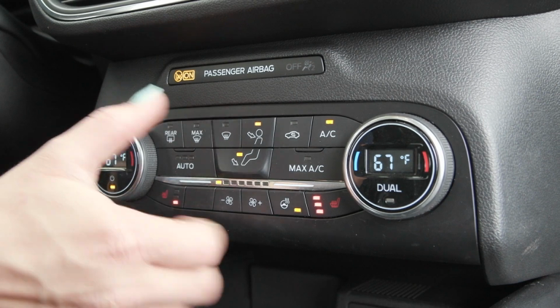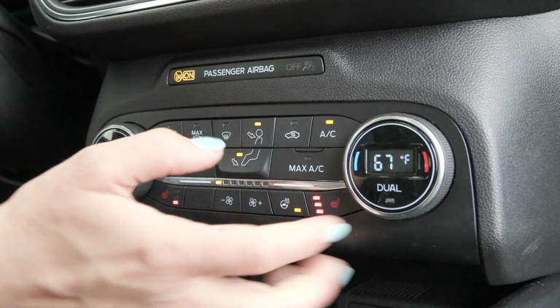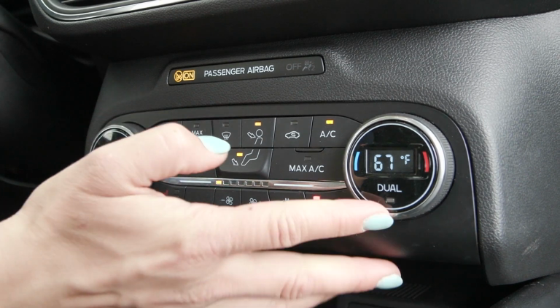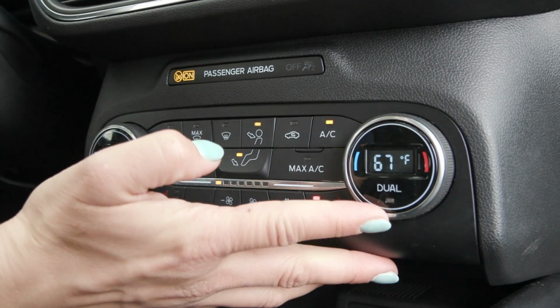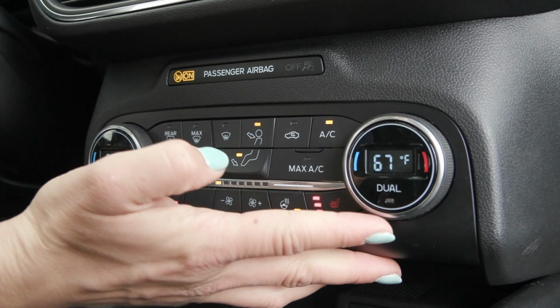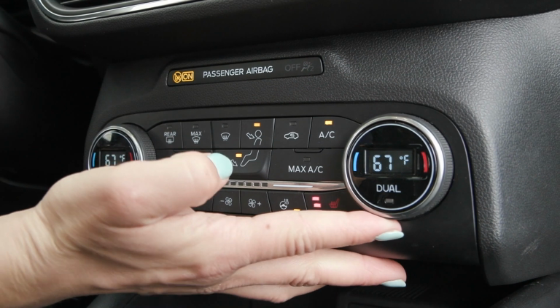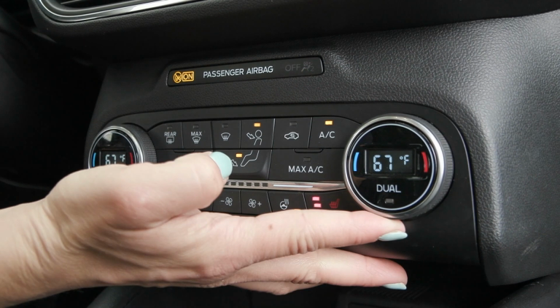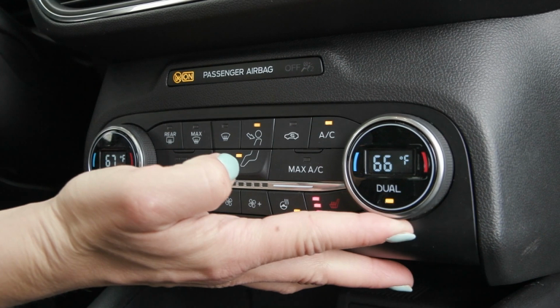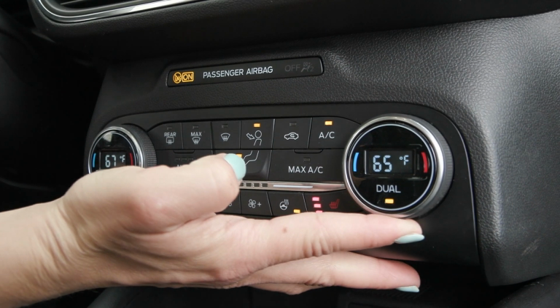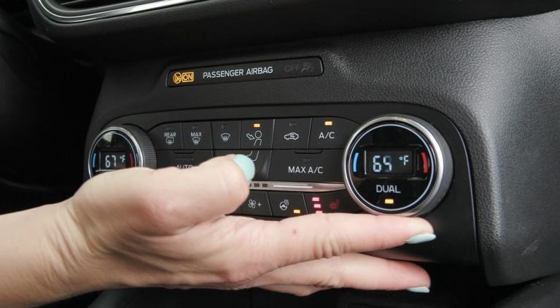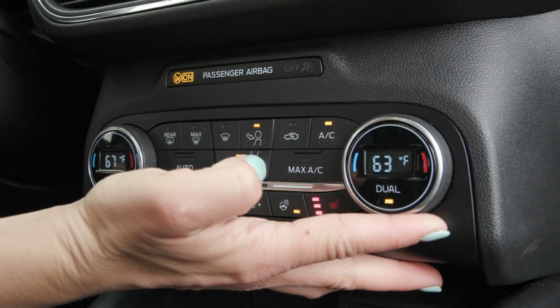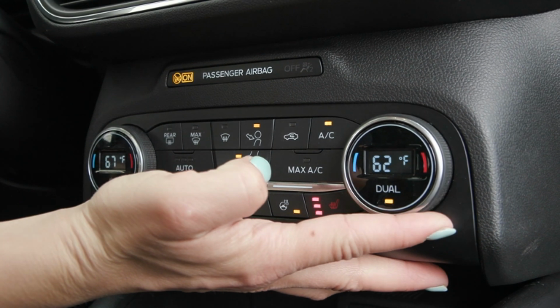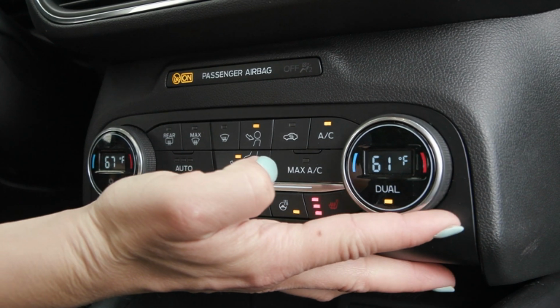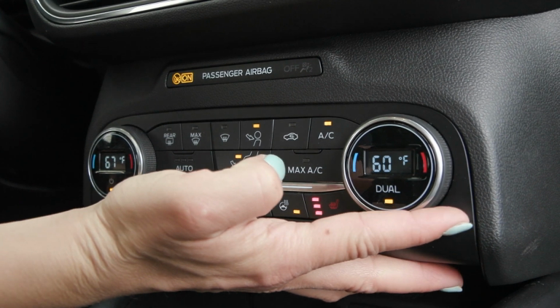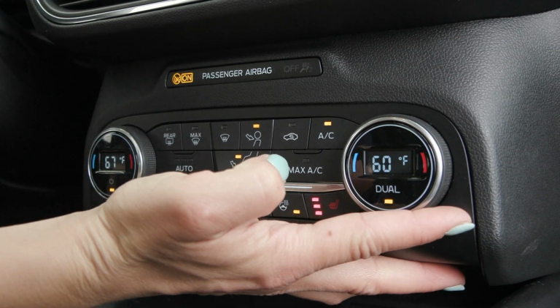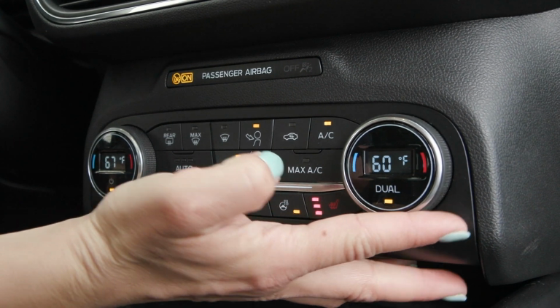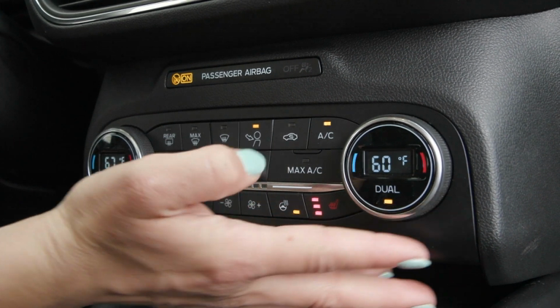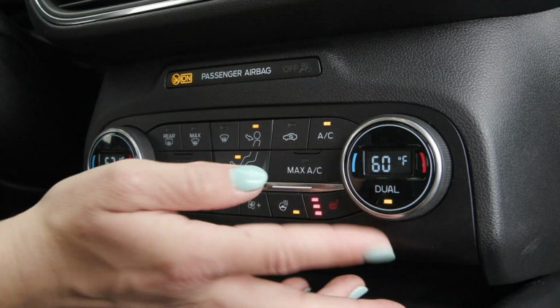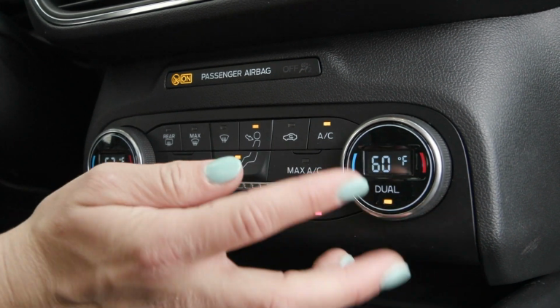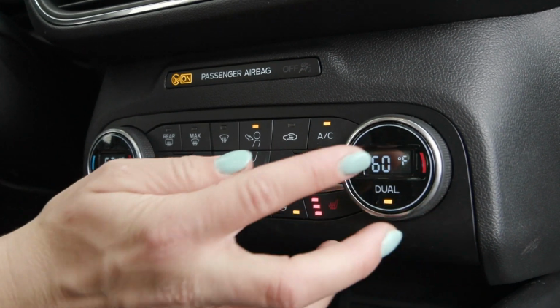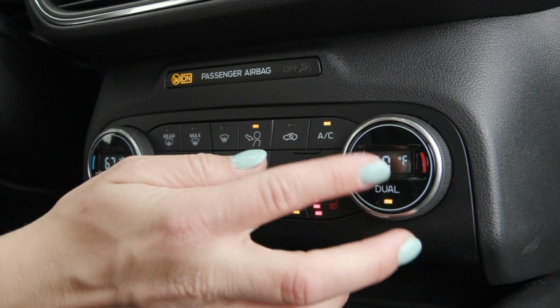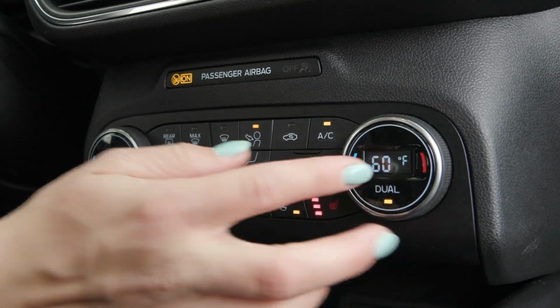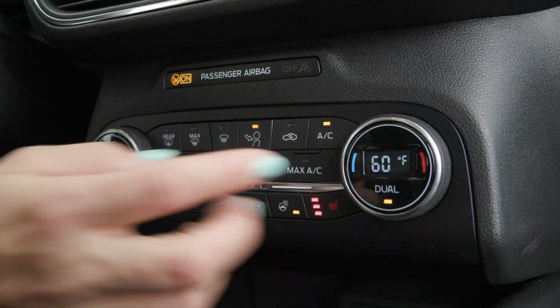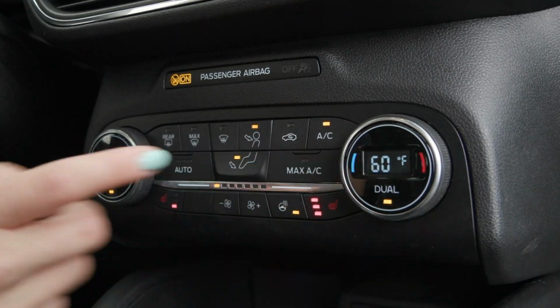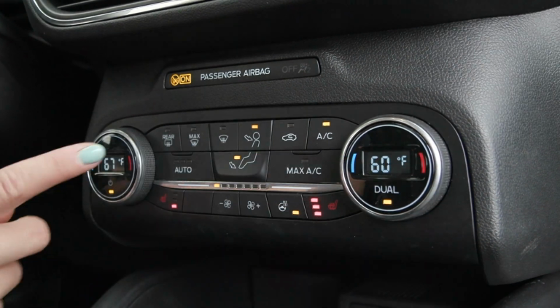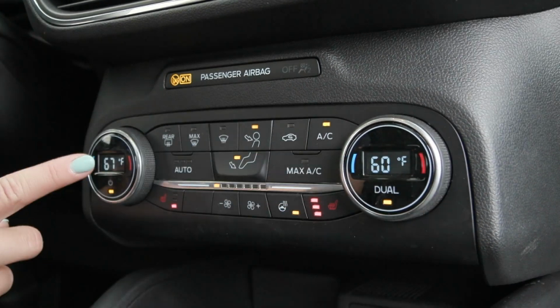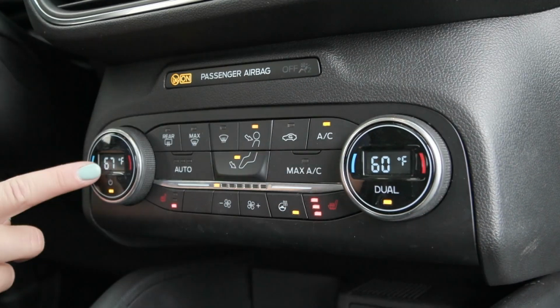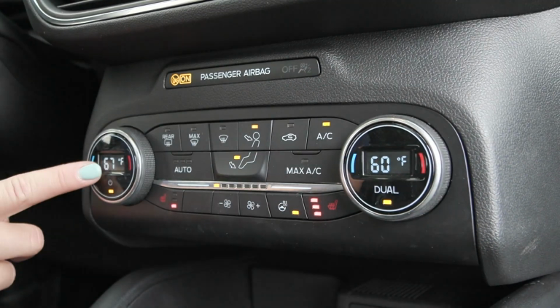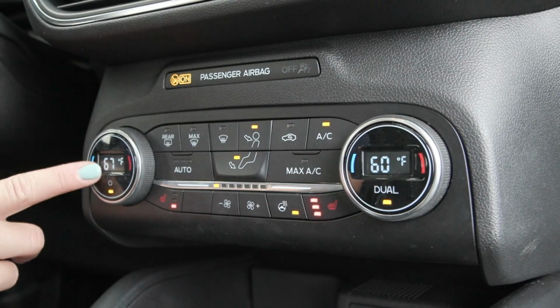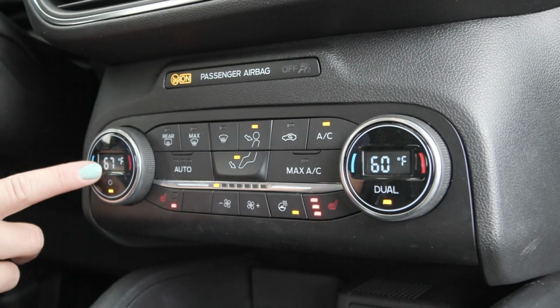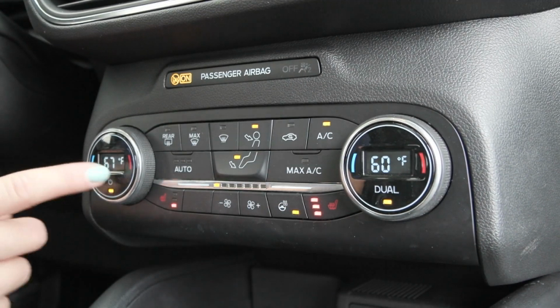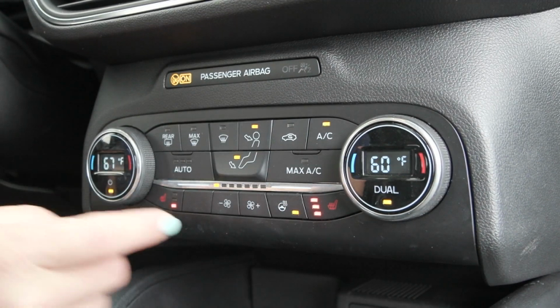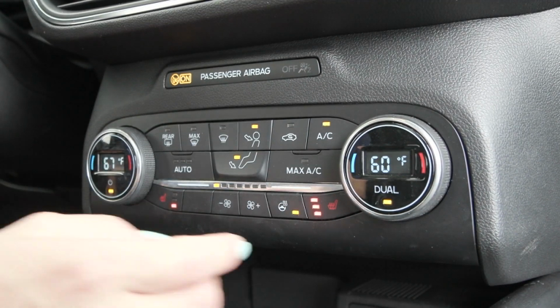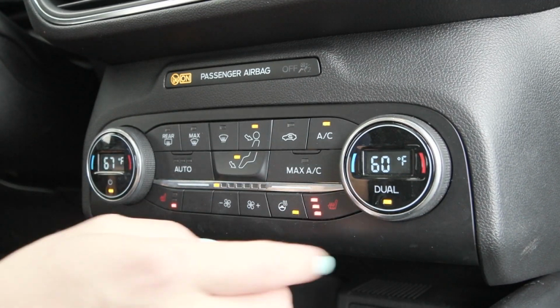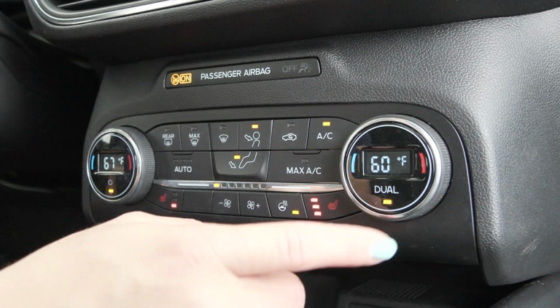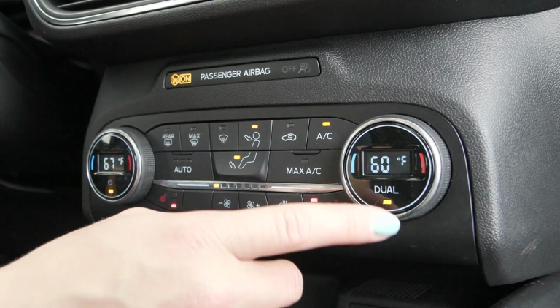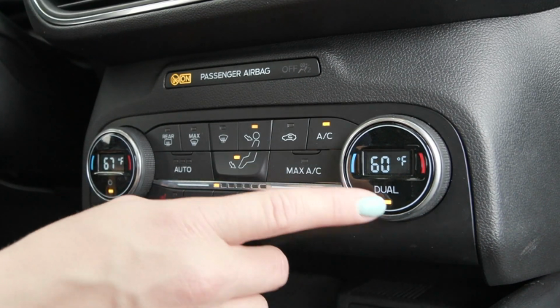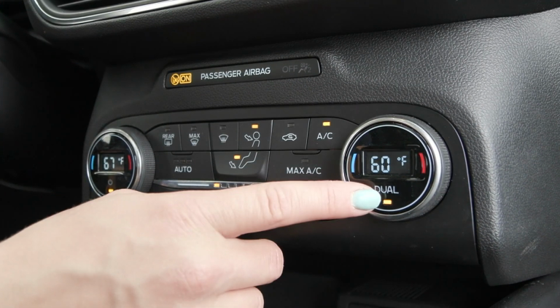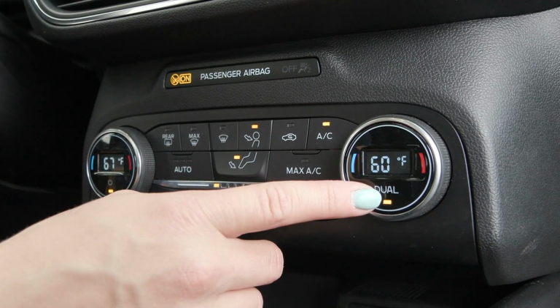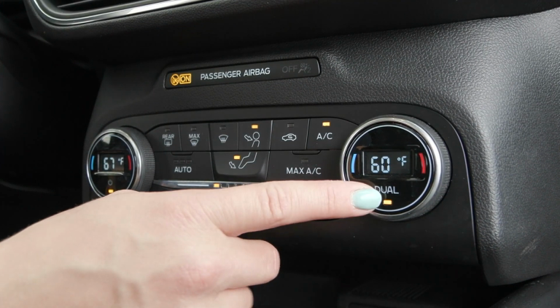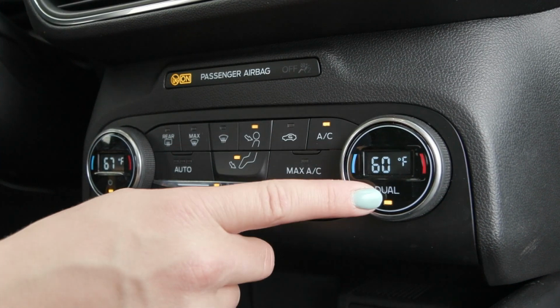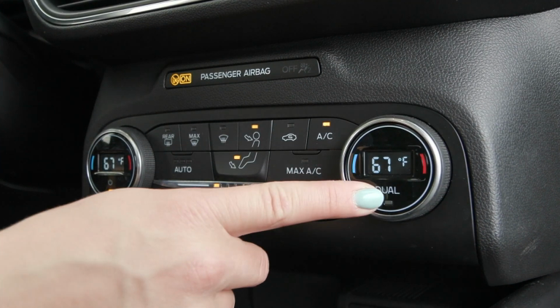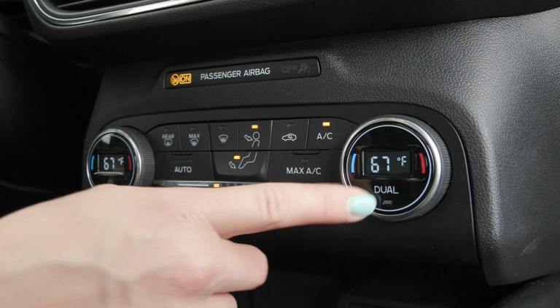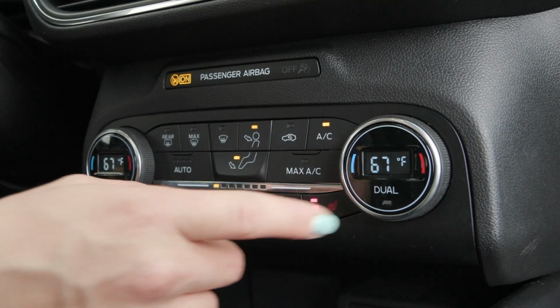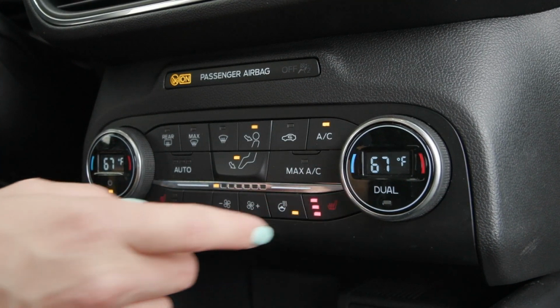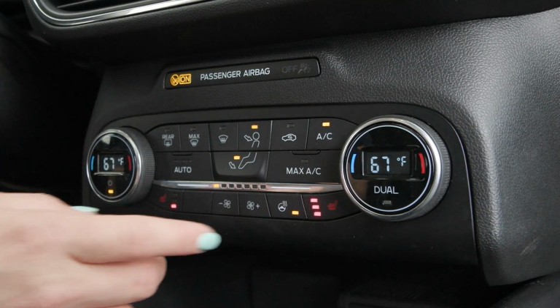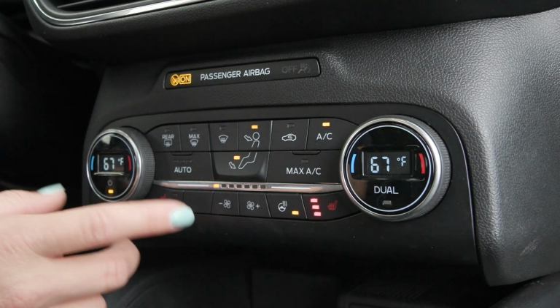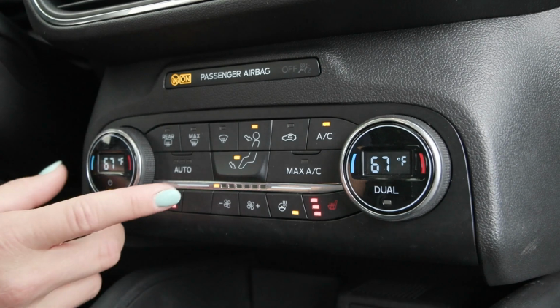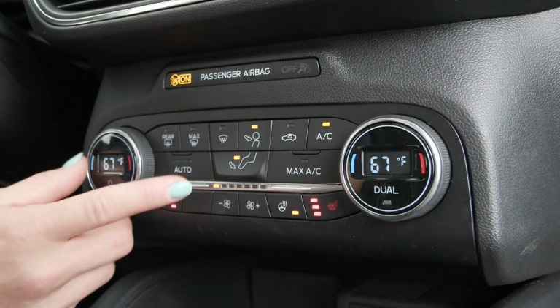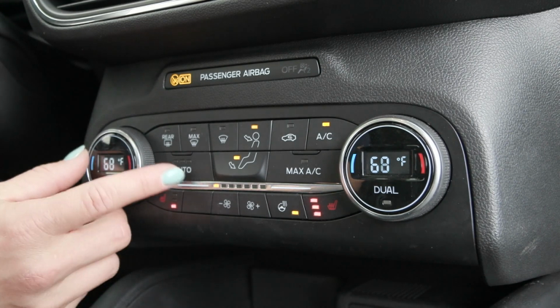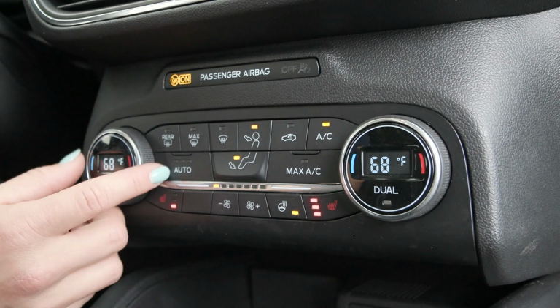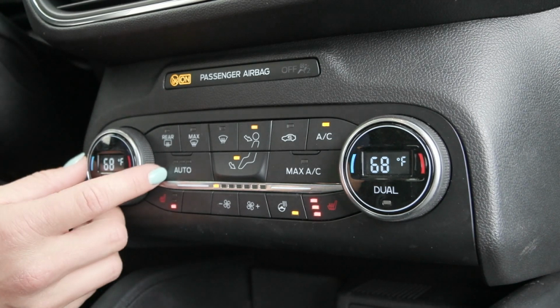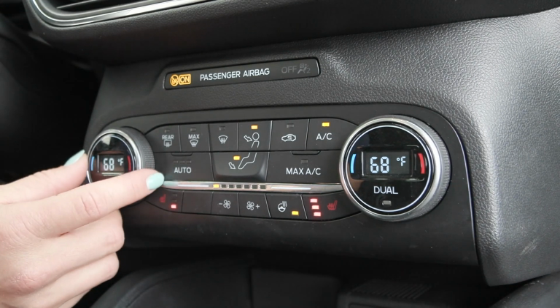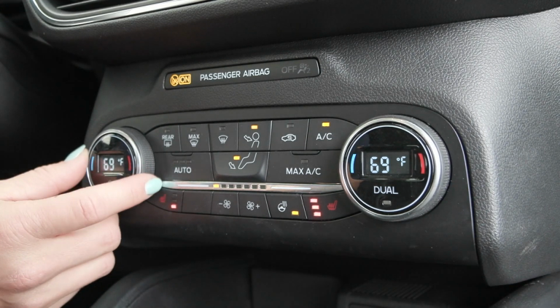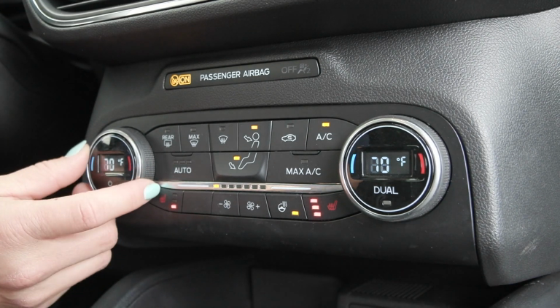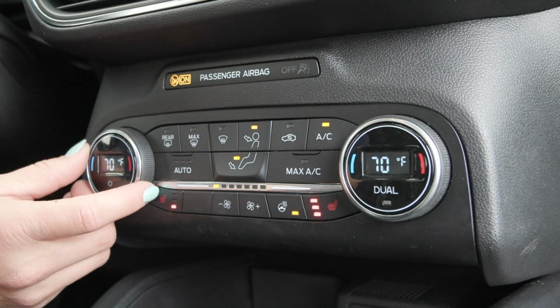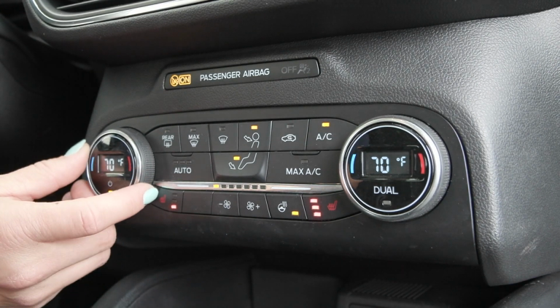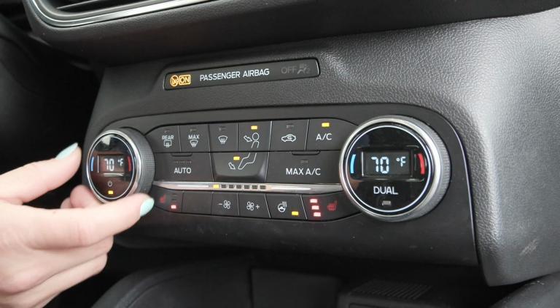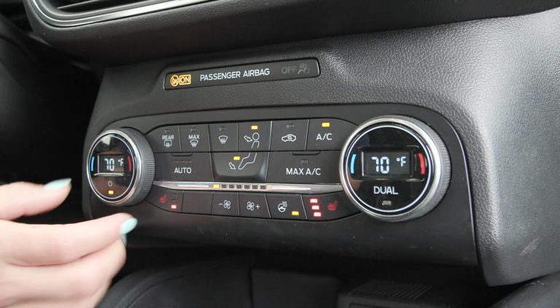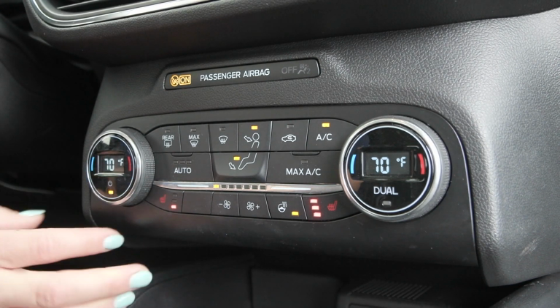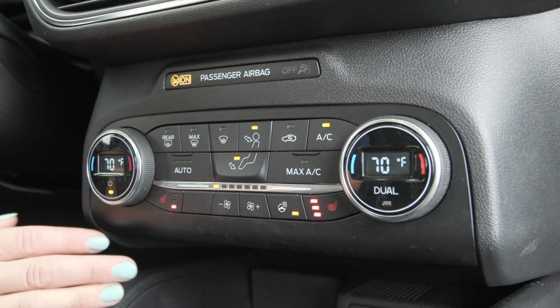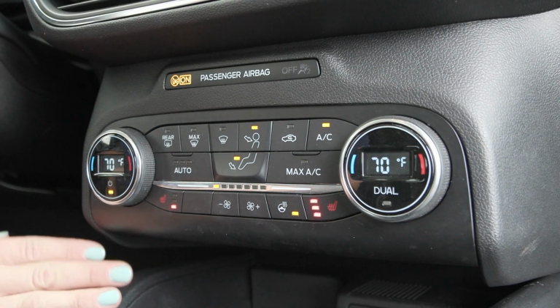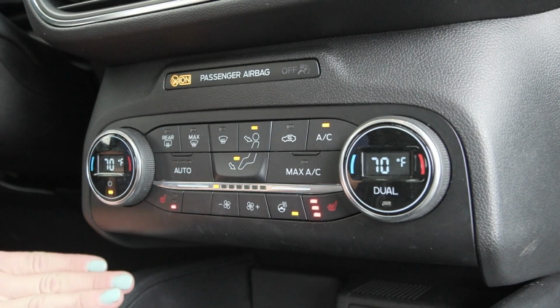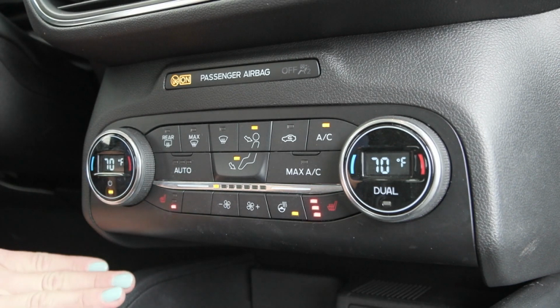You also have the option of your dual zone climate, so you can adjust the passenger side separate from the driver — that way both people are most comfortable.